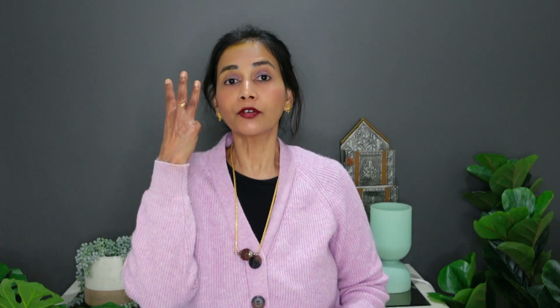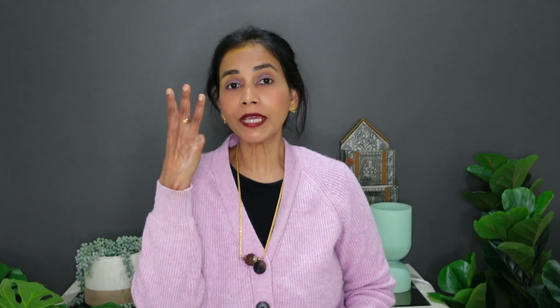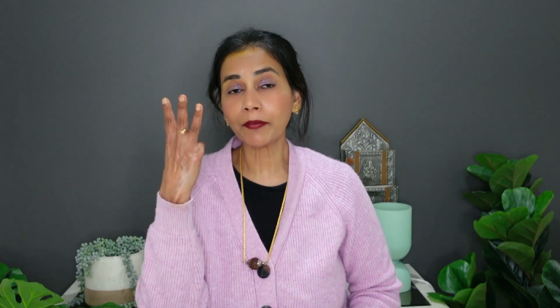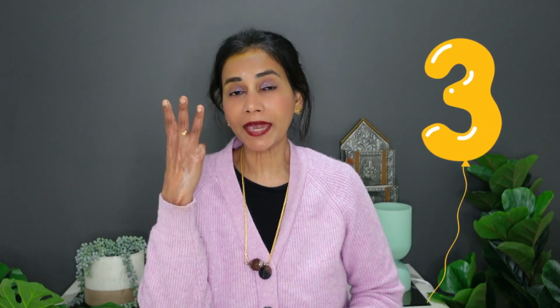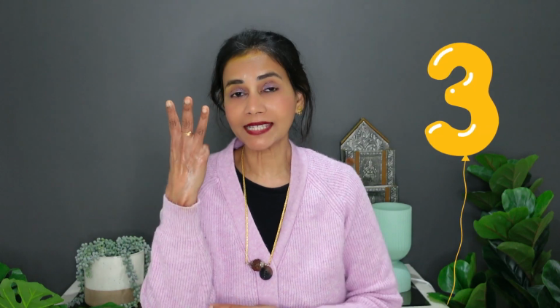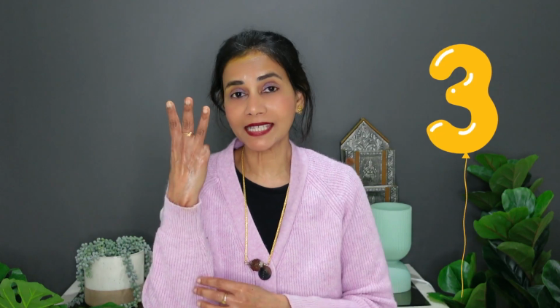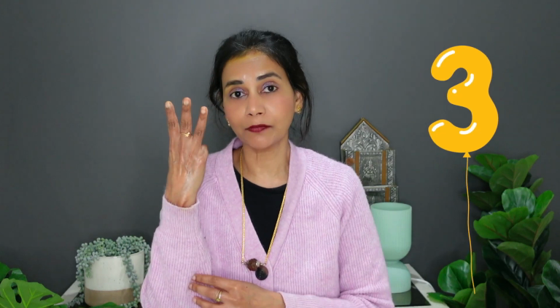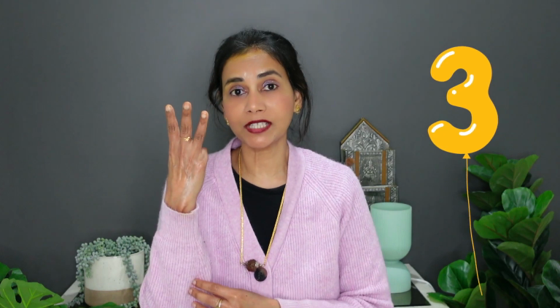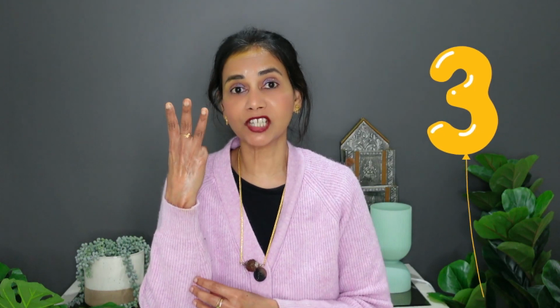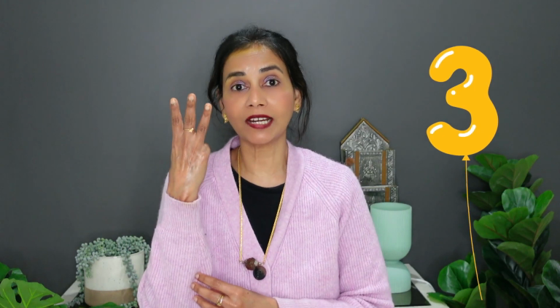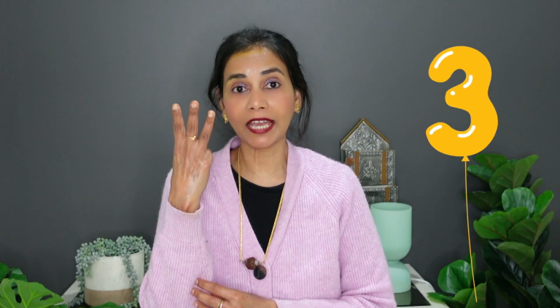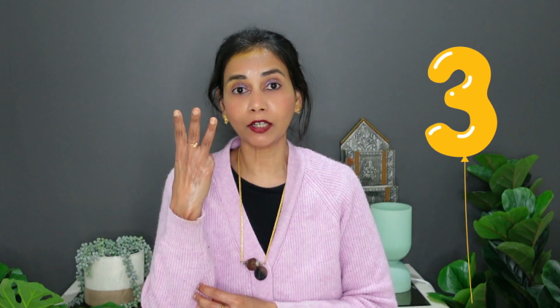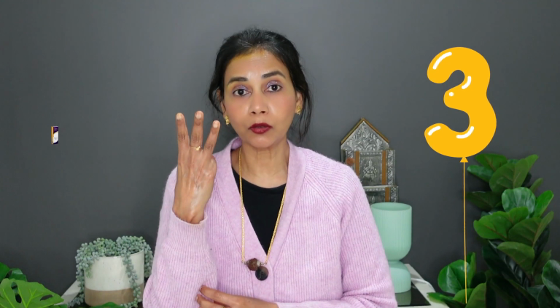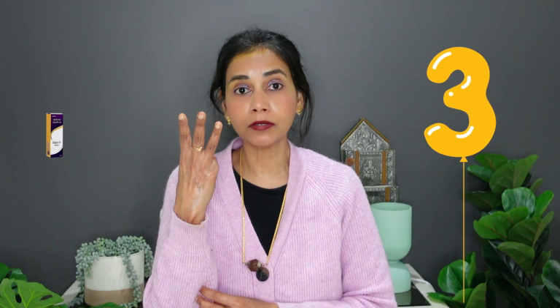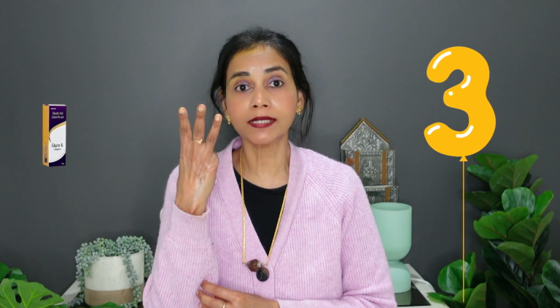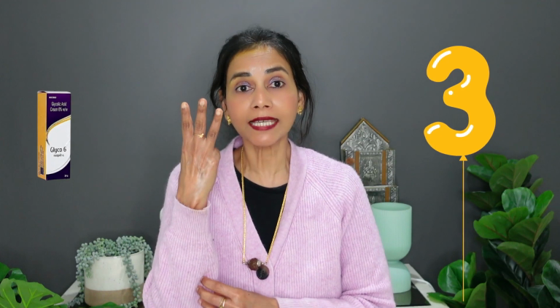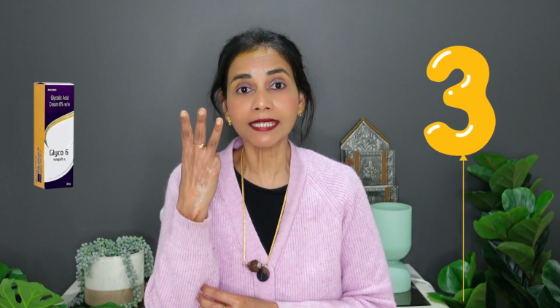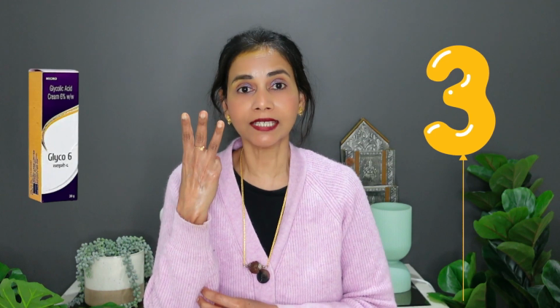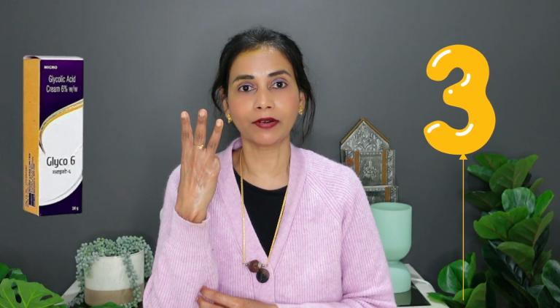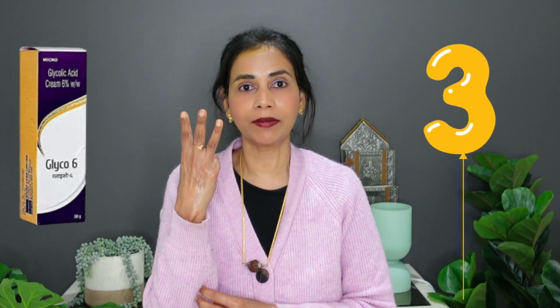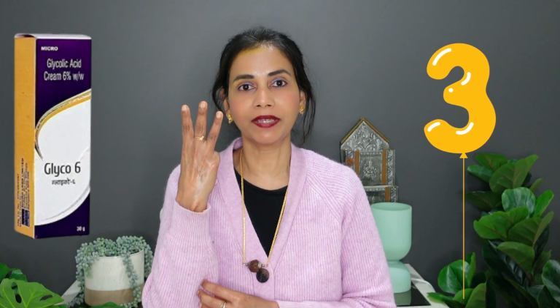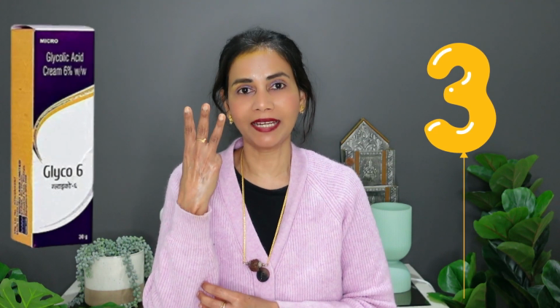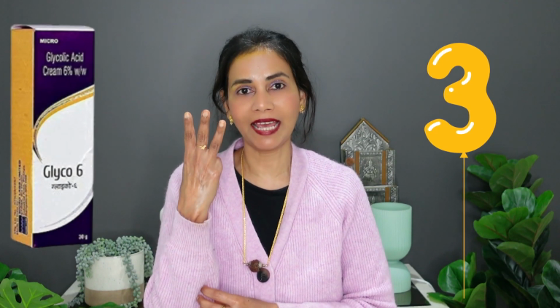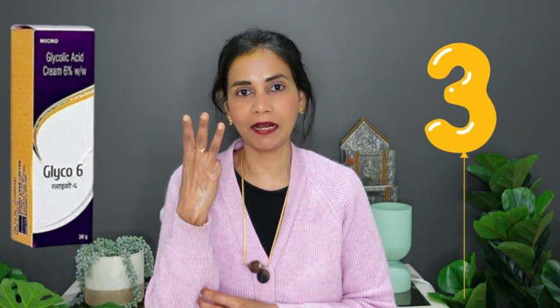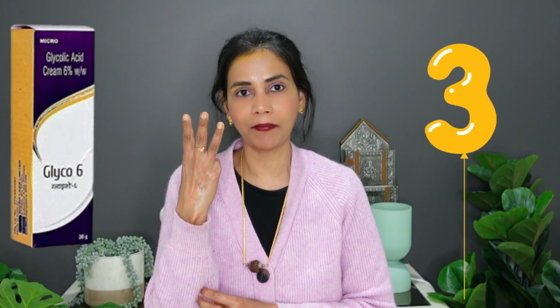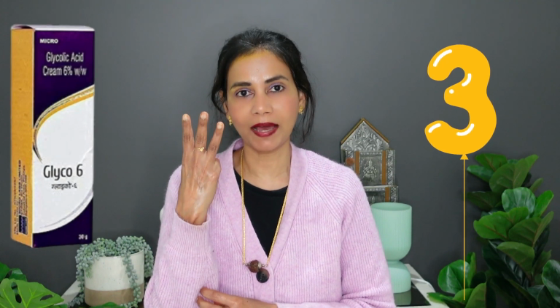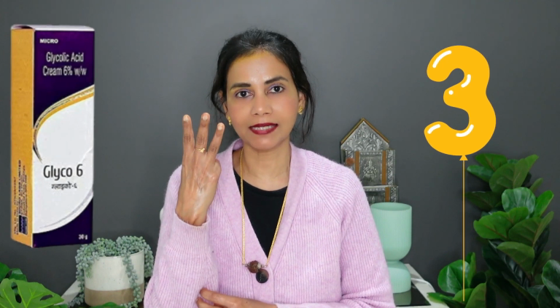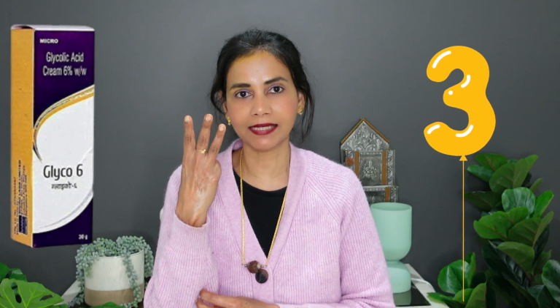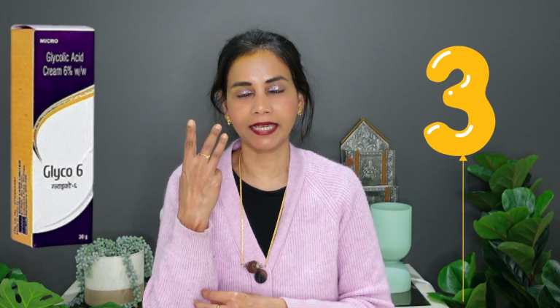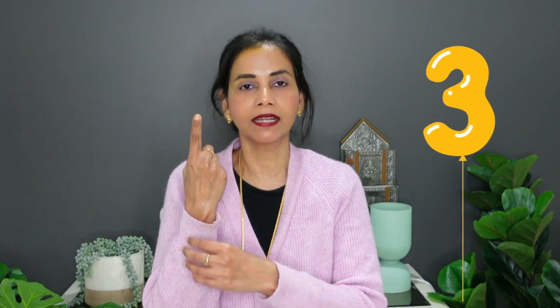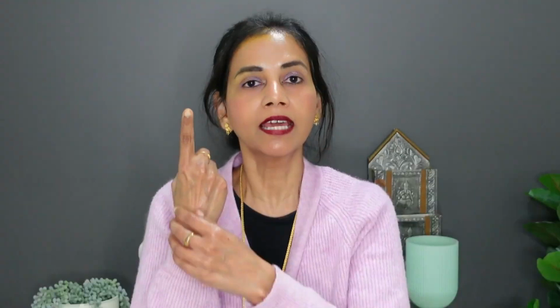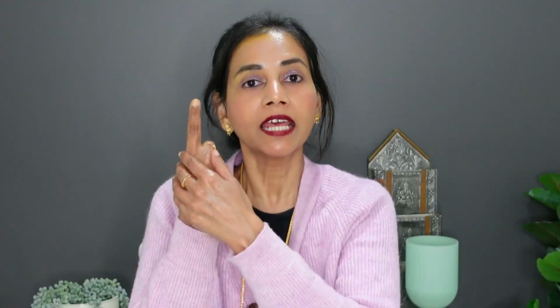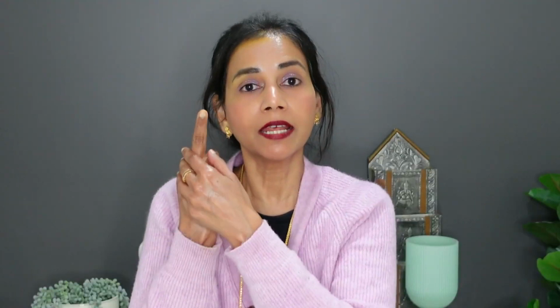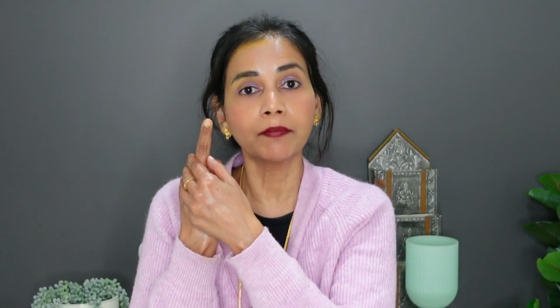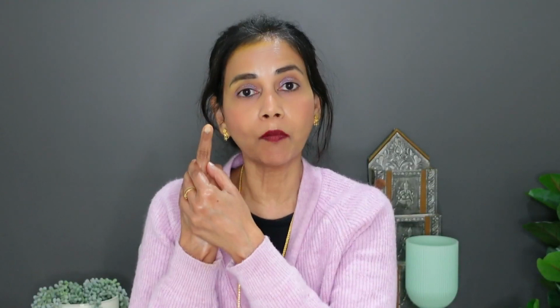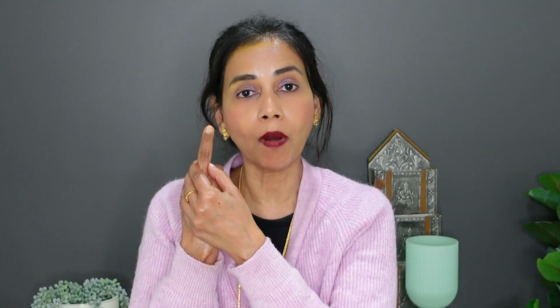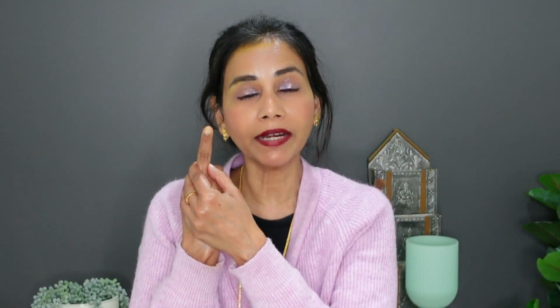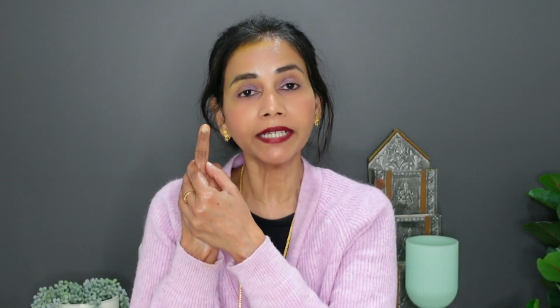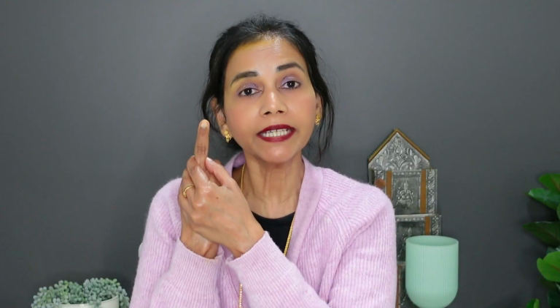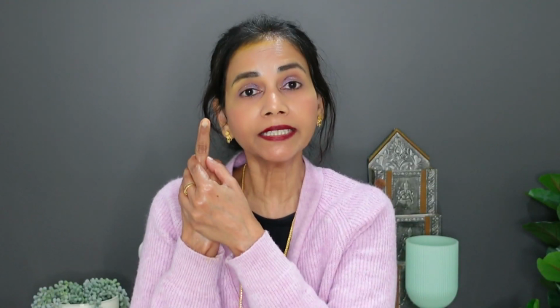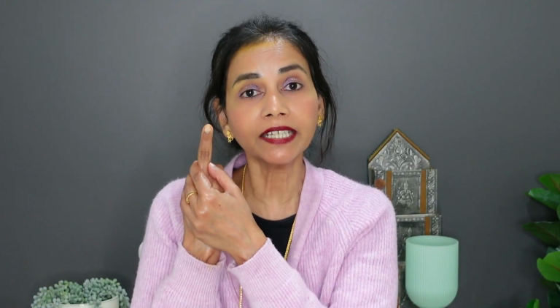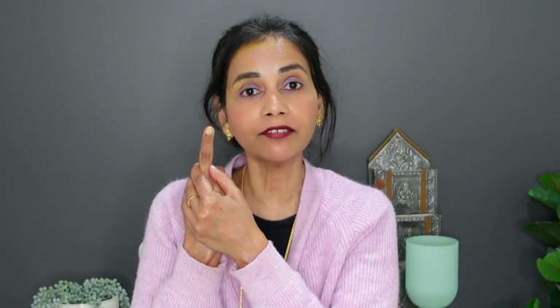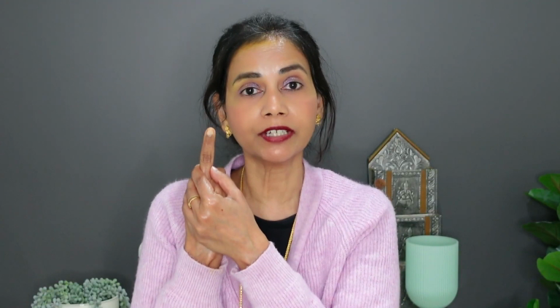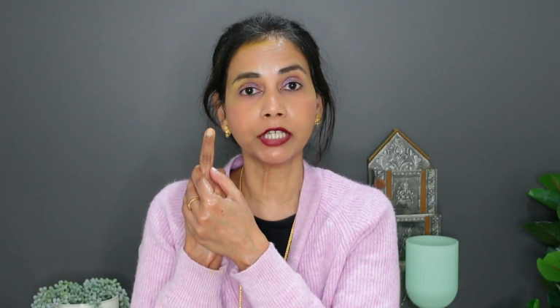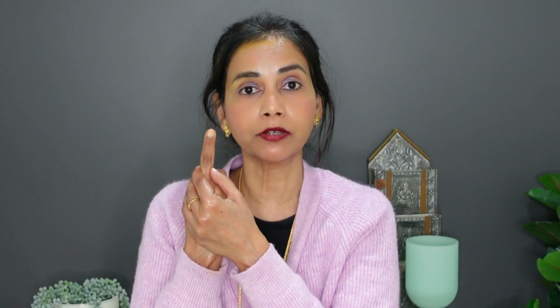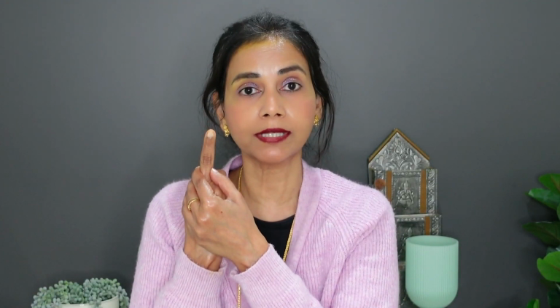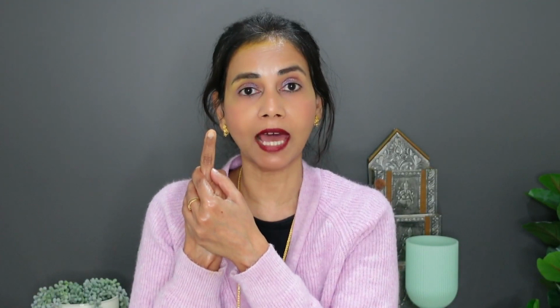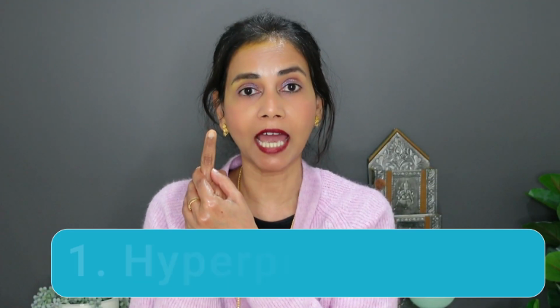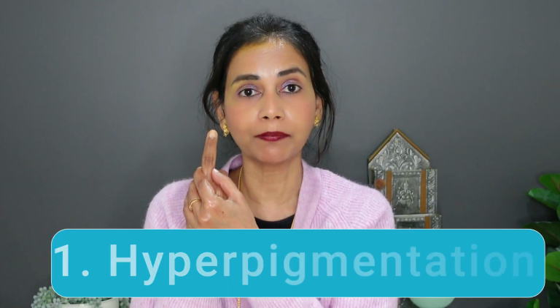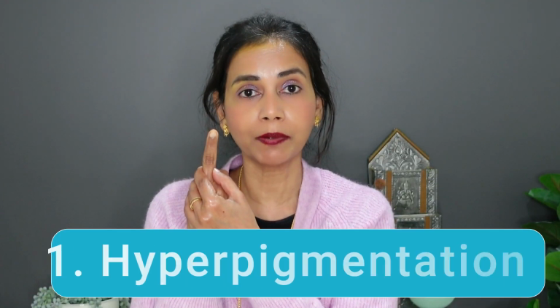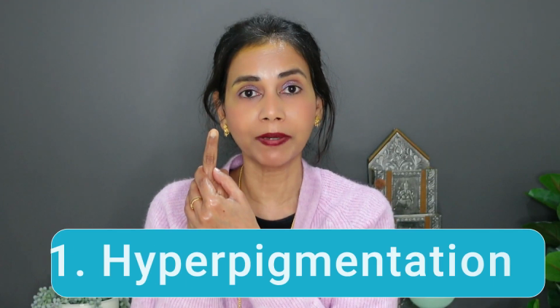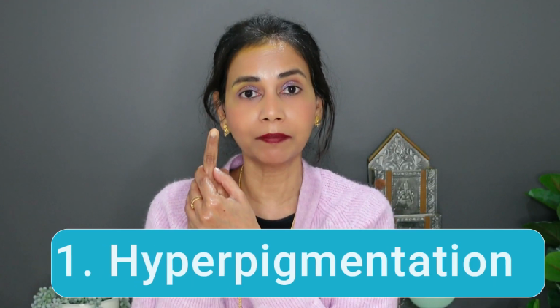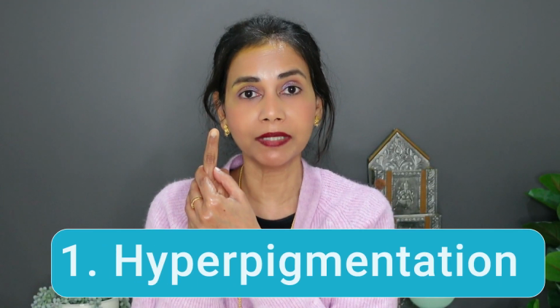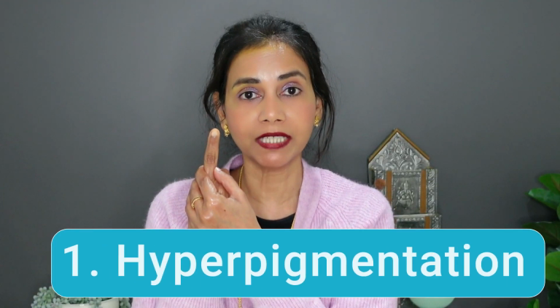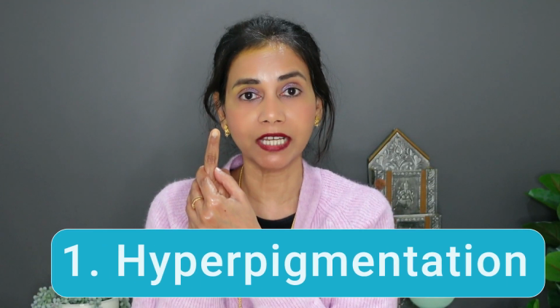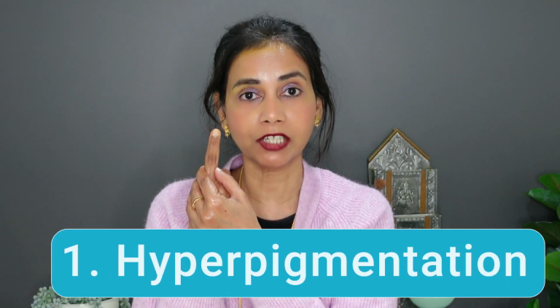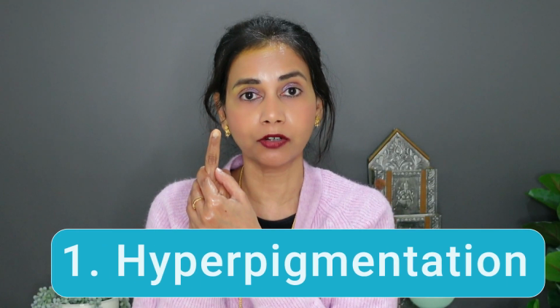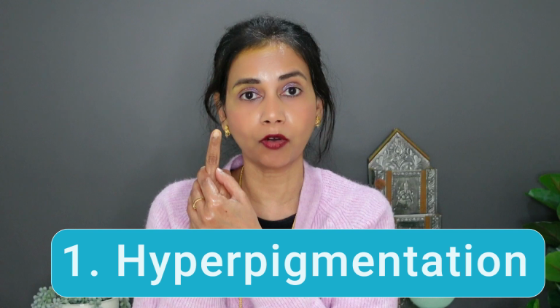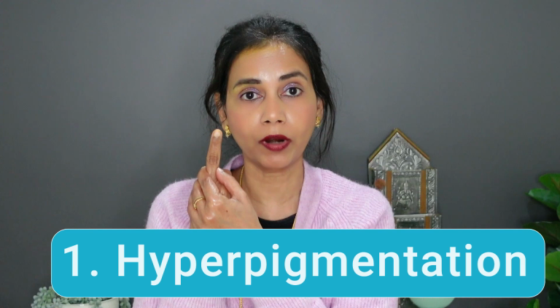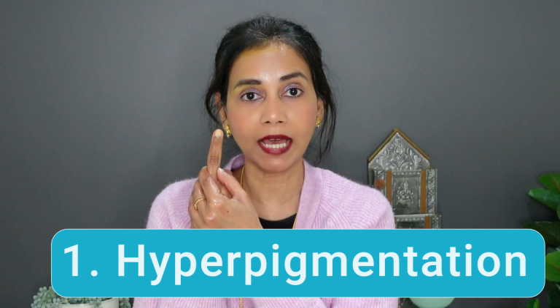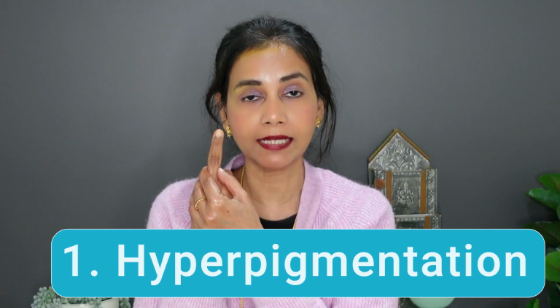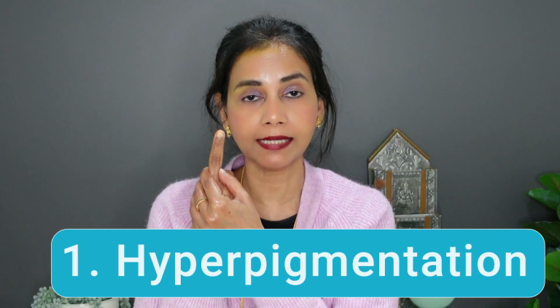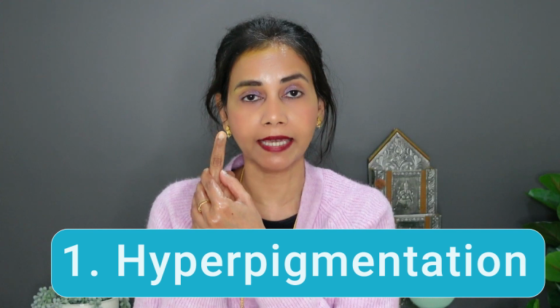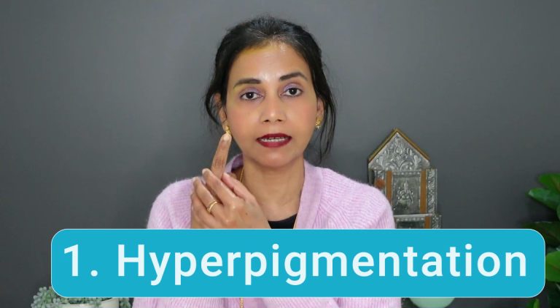Three ways in which Glyco 6 cream can help our skin. Number one, it can reduce the hyperpigmentation on our skin.